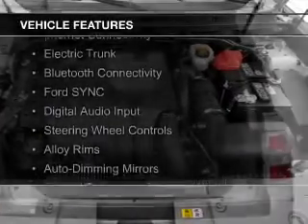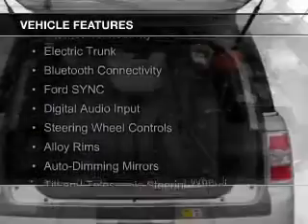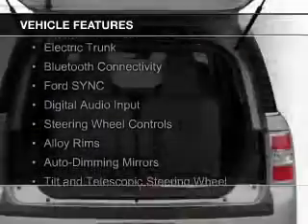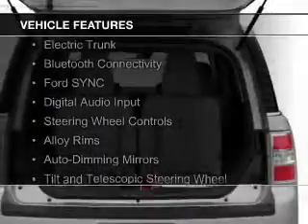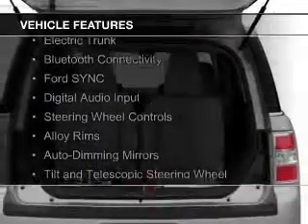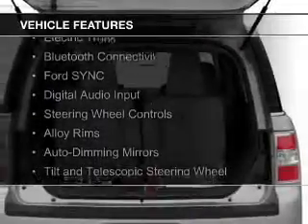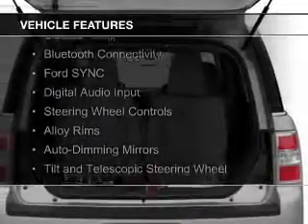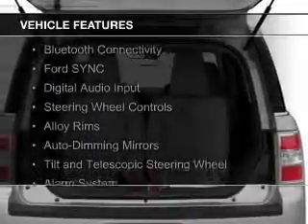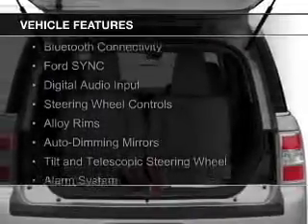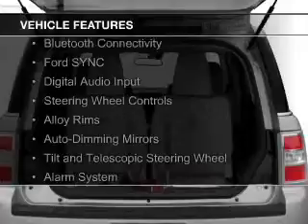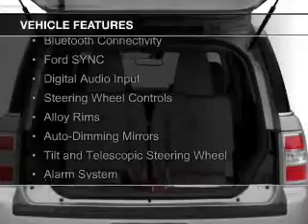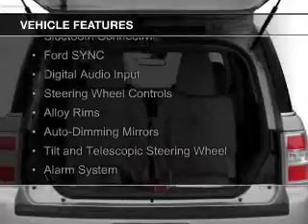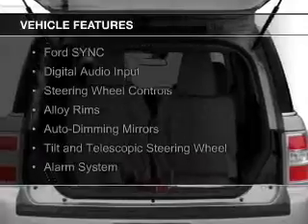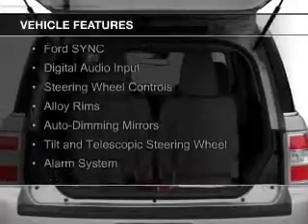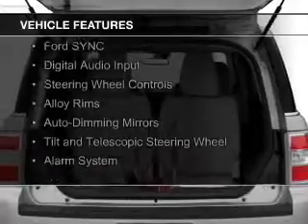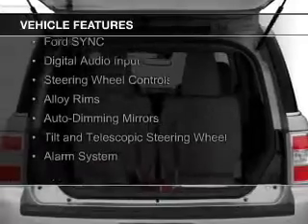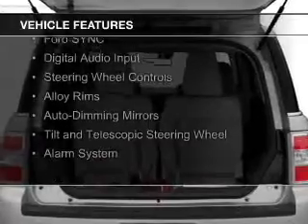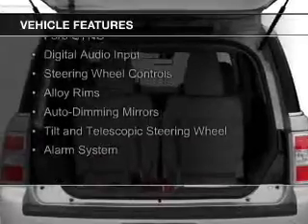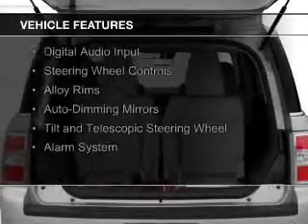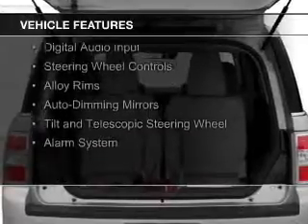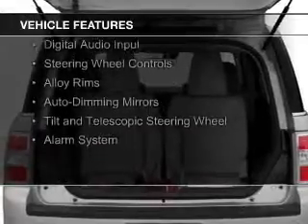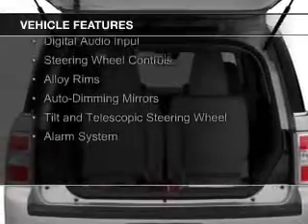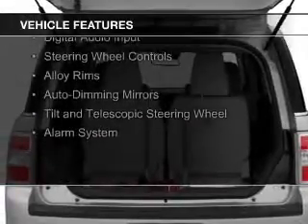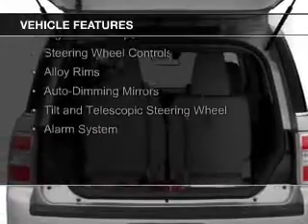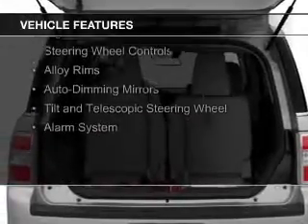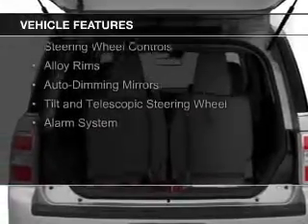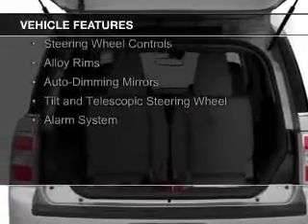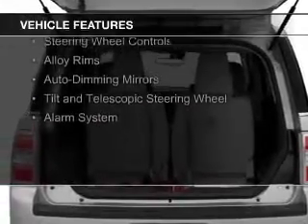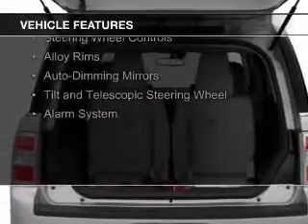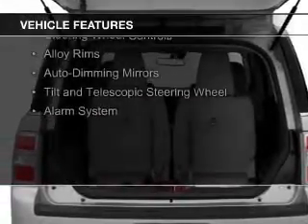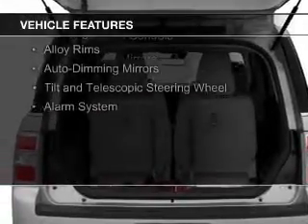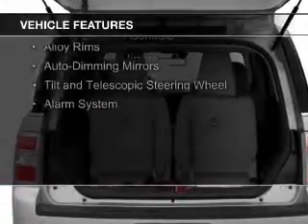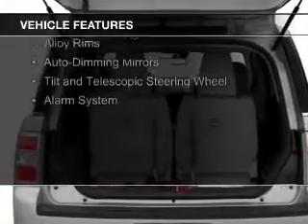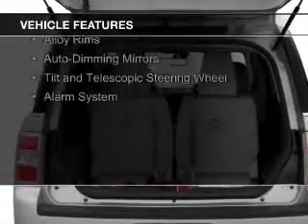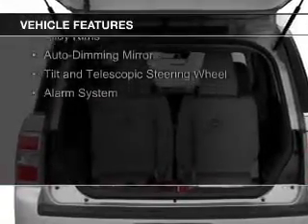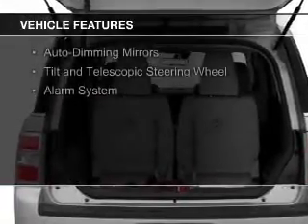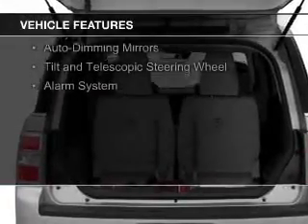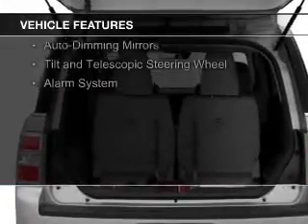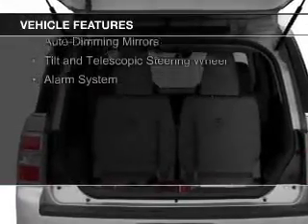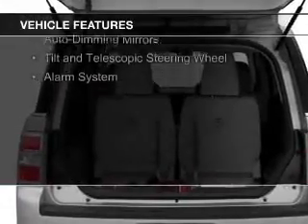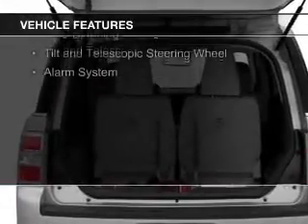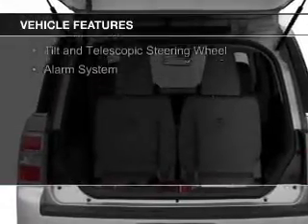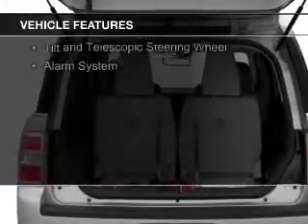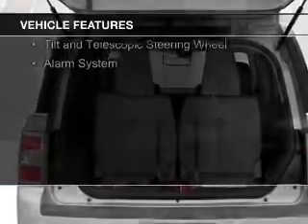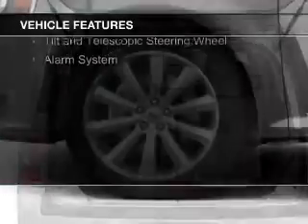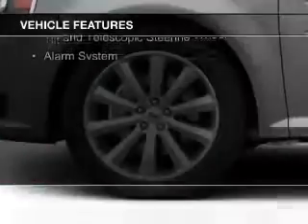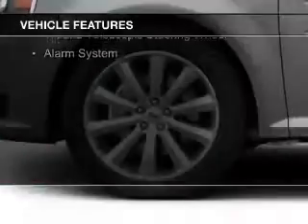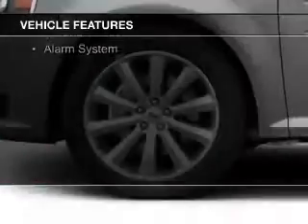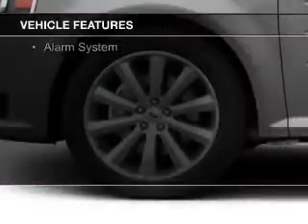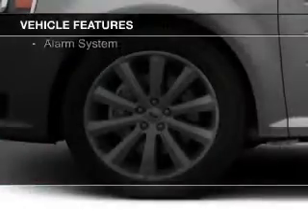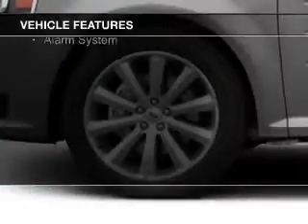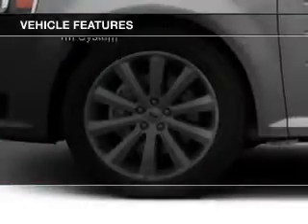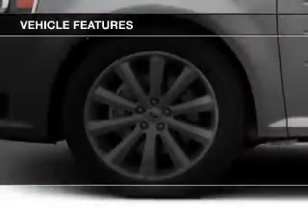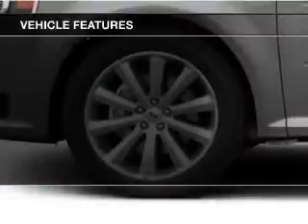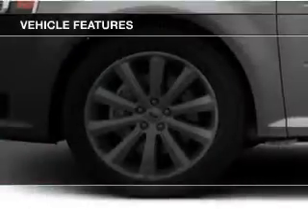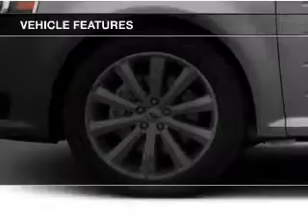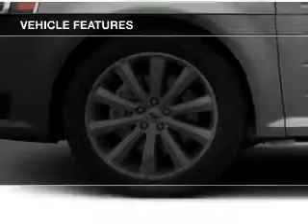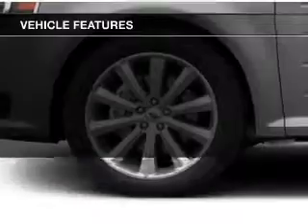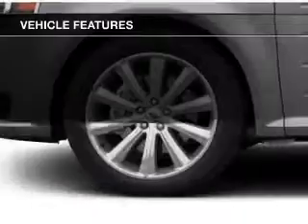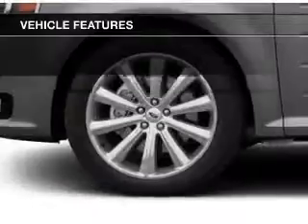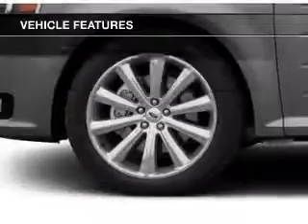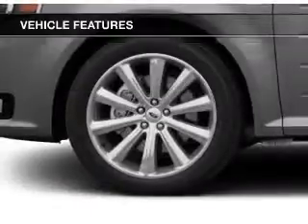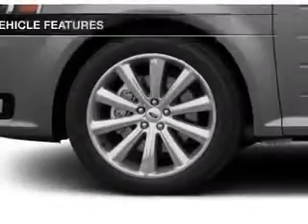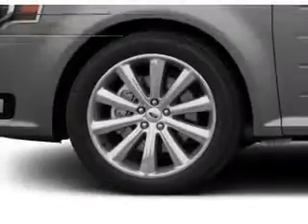electric trunk, Bluetooth connectivity, Ford Sync, voice activation, and digital audio input.